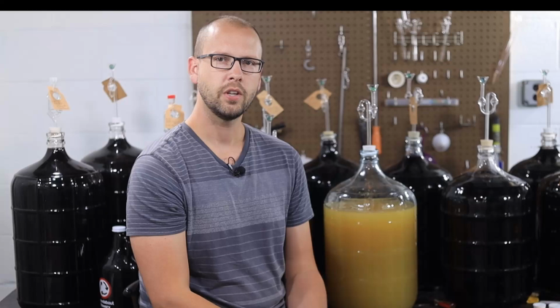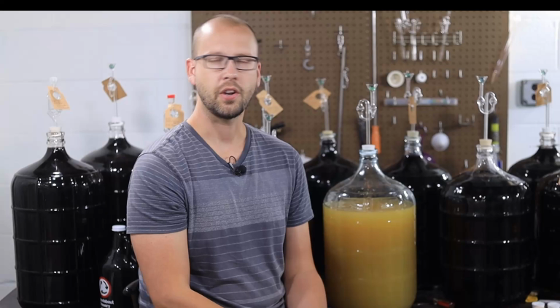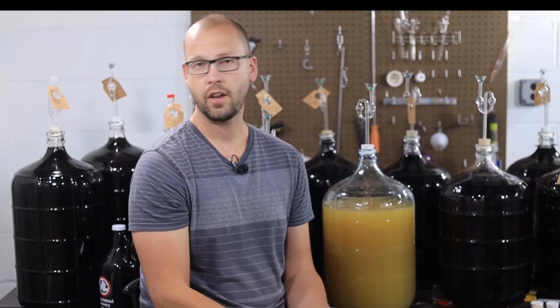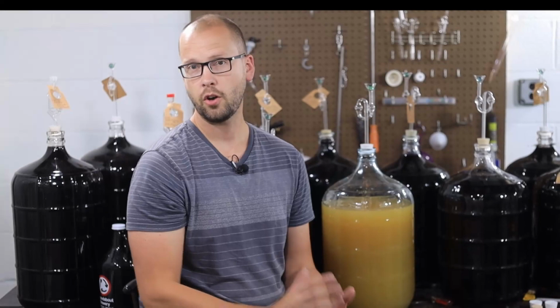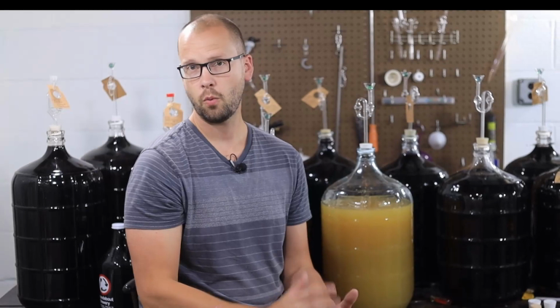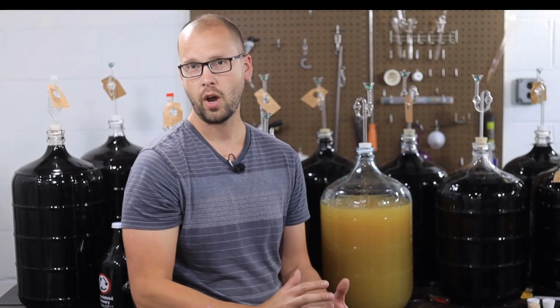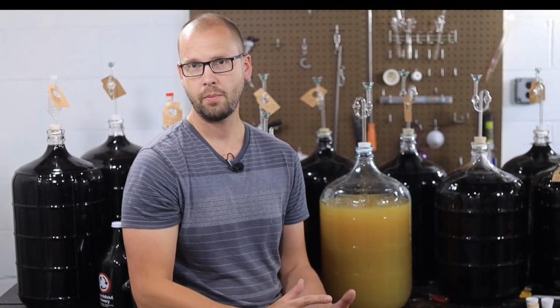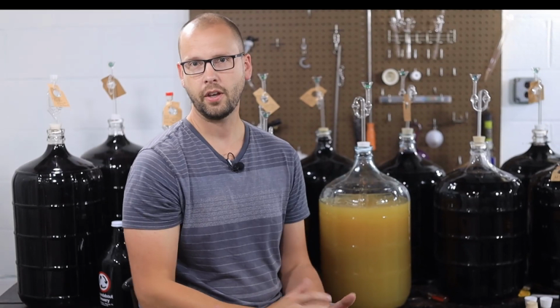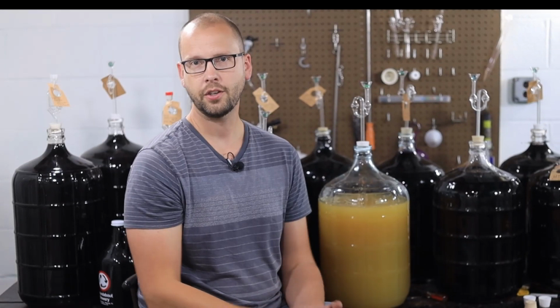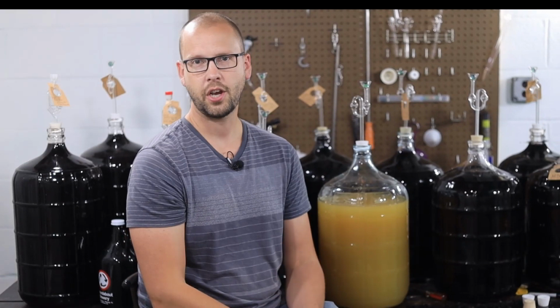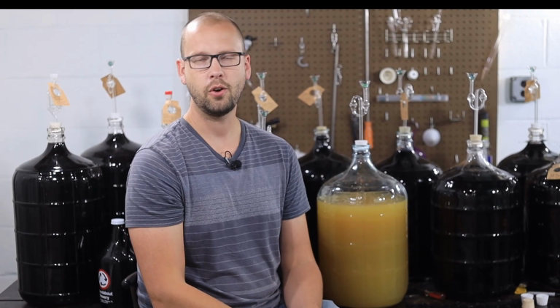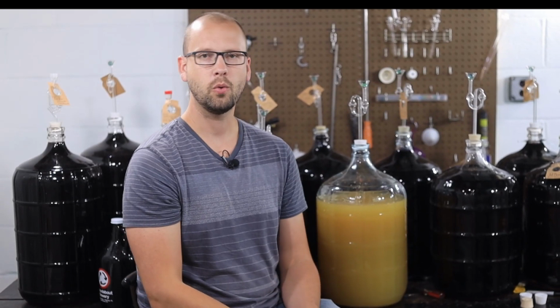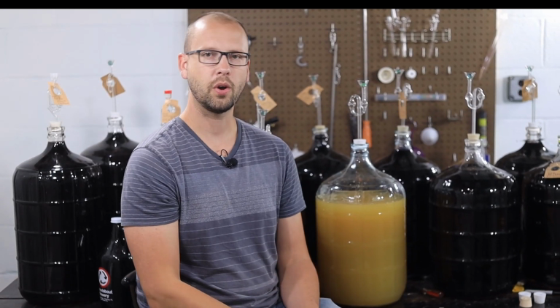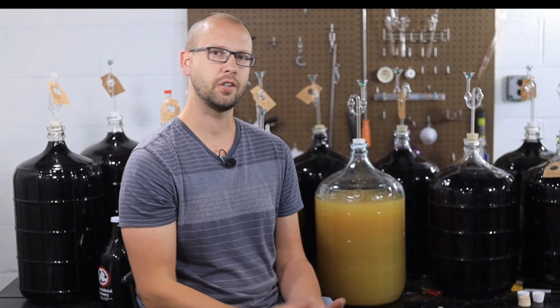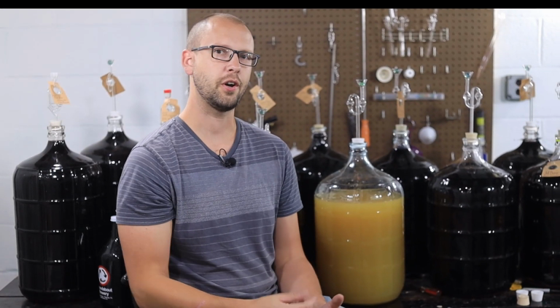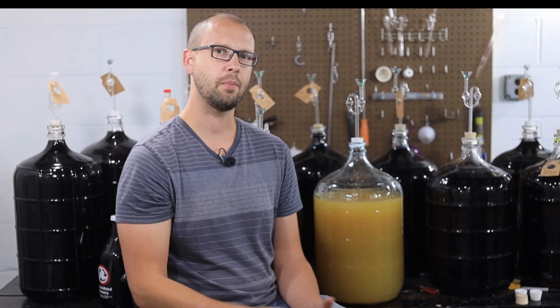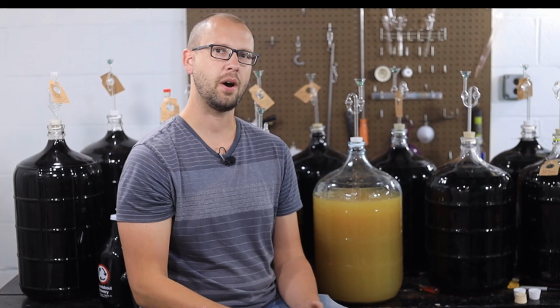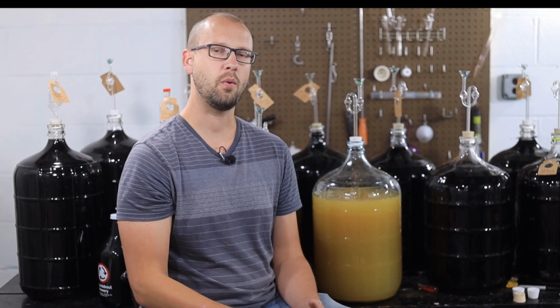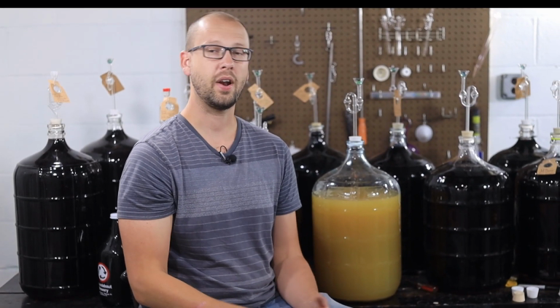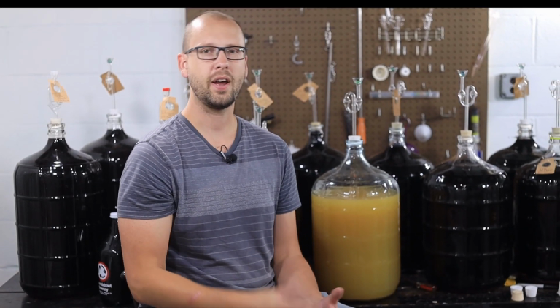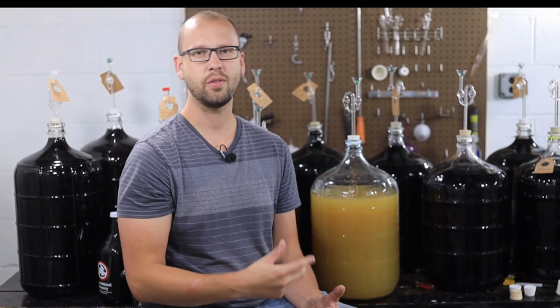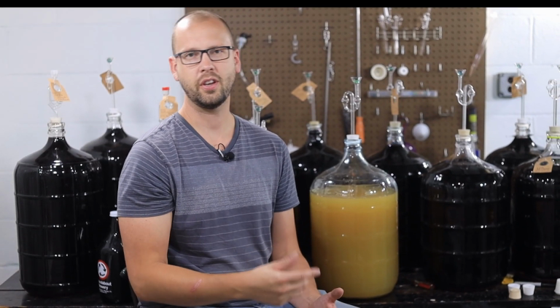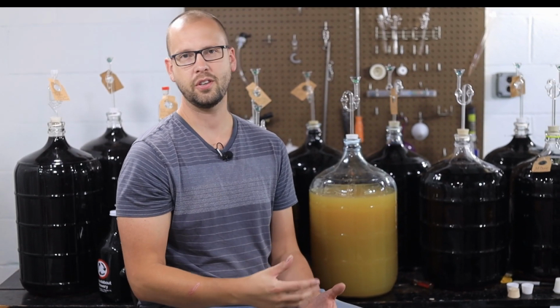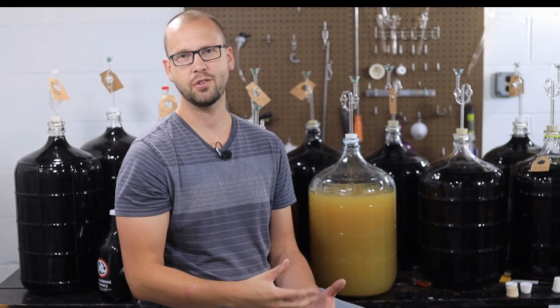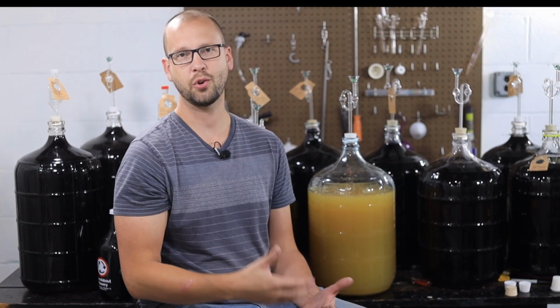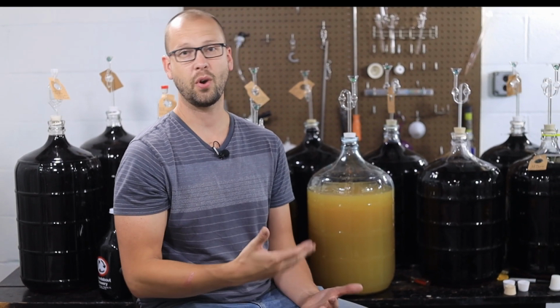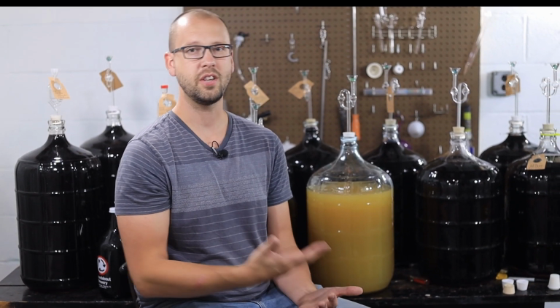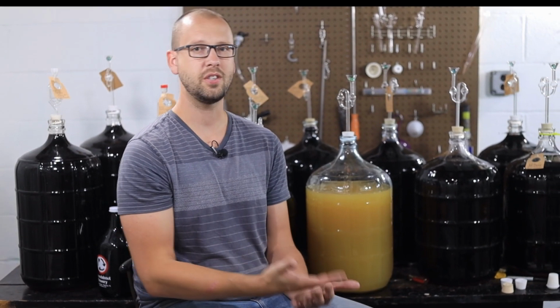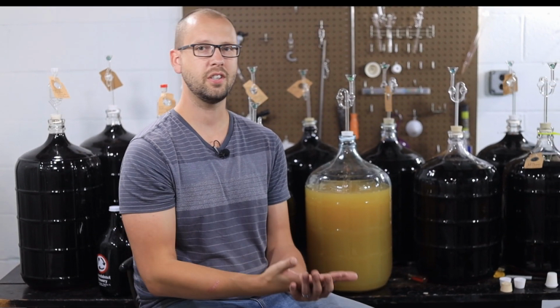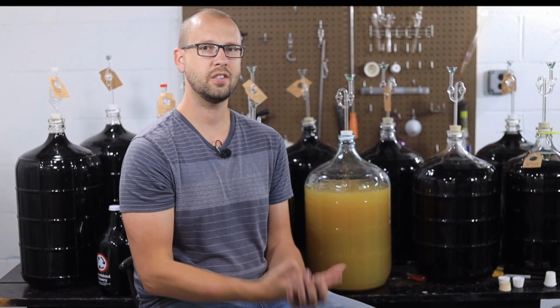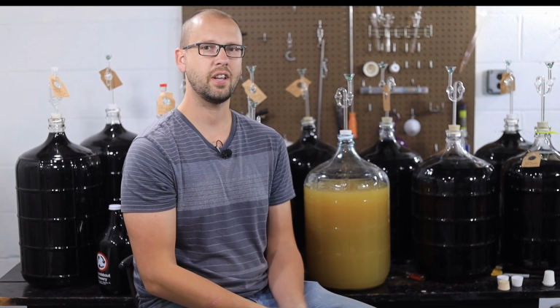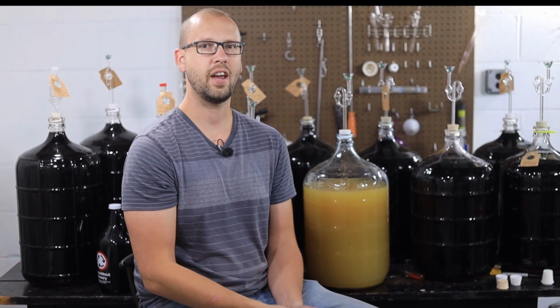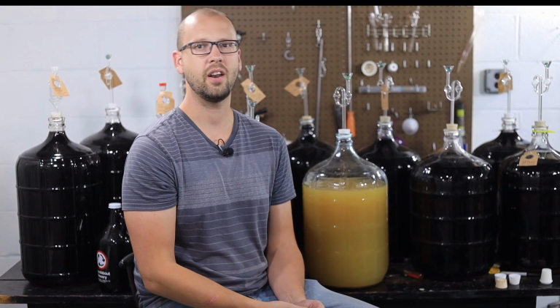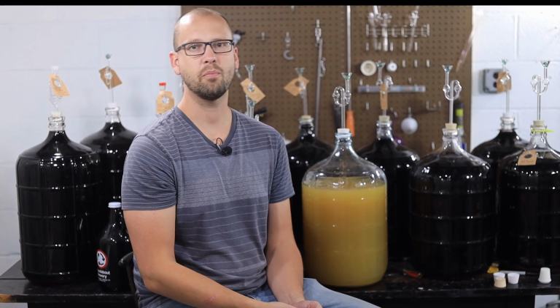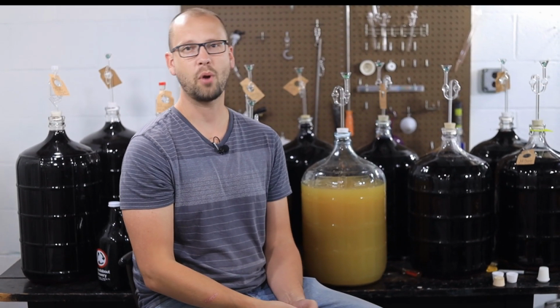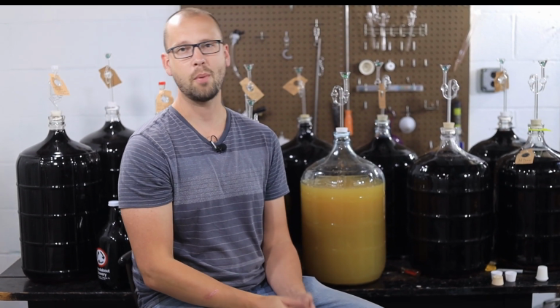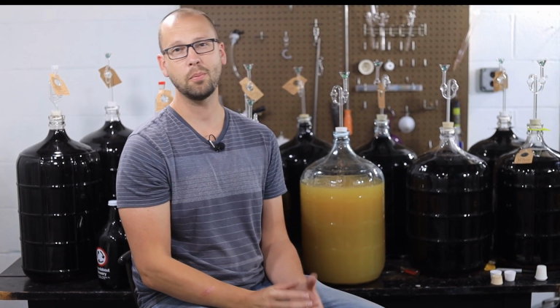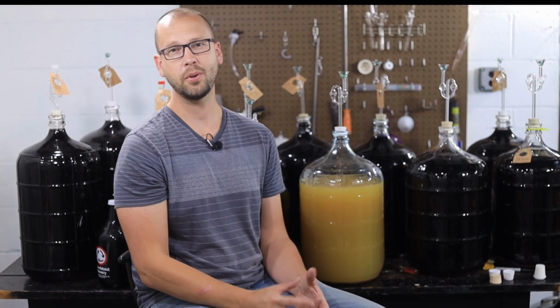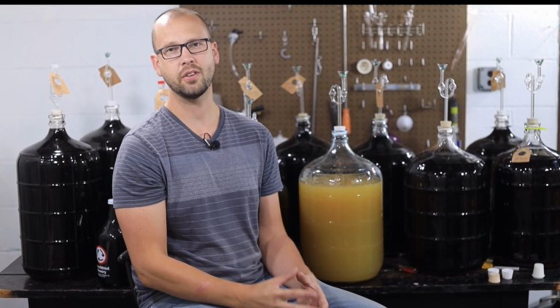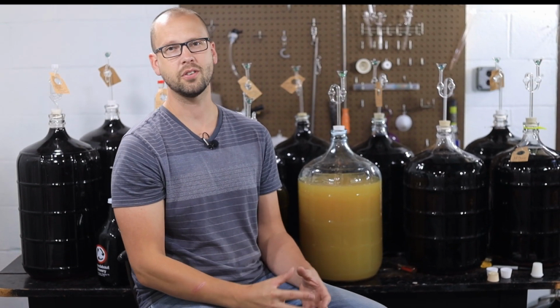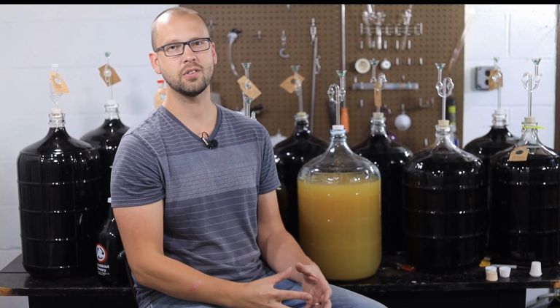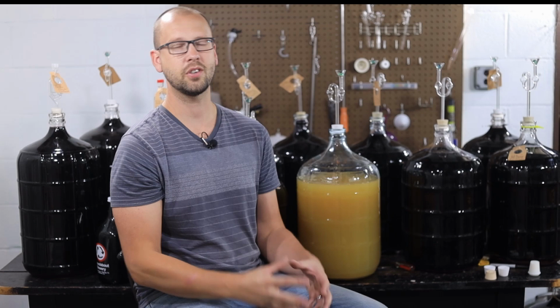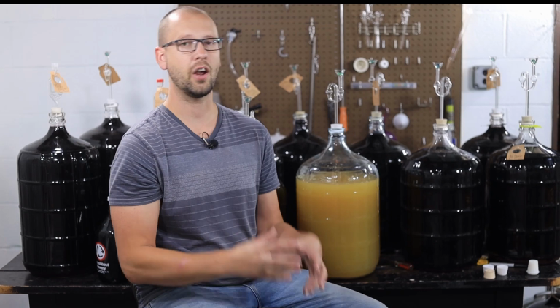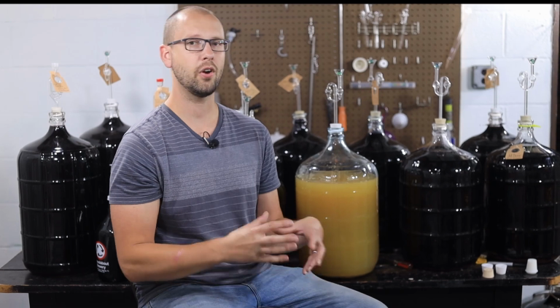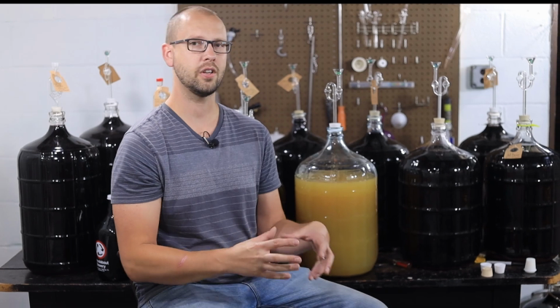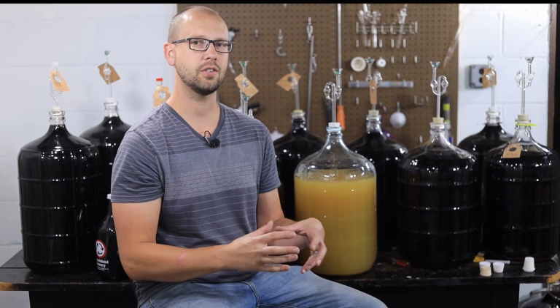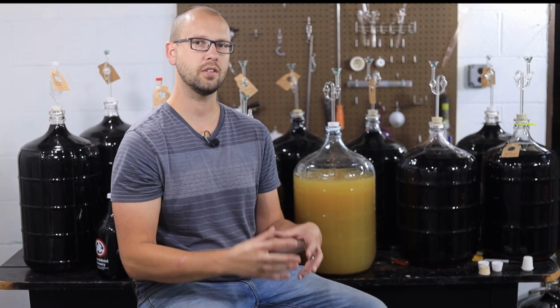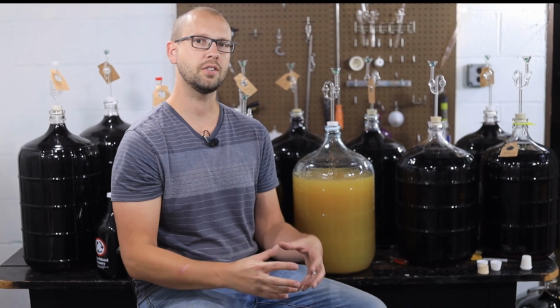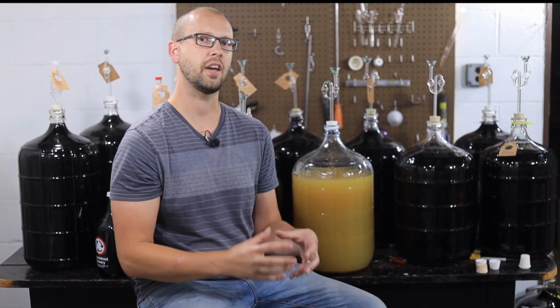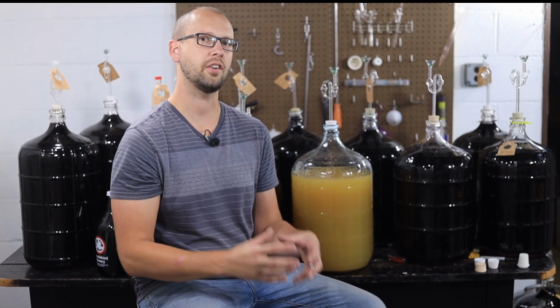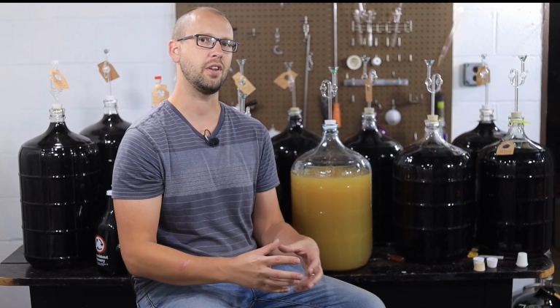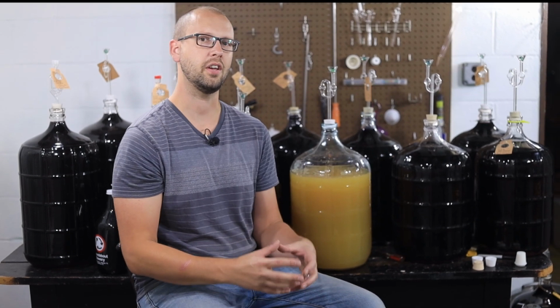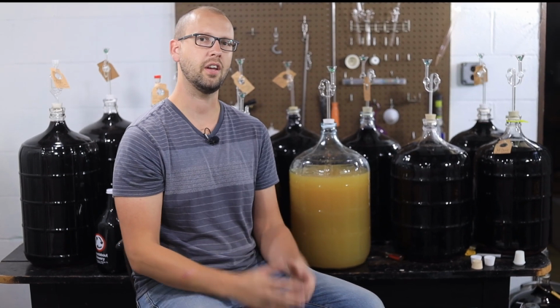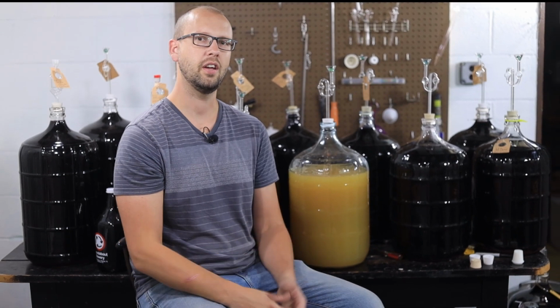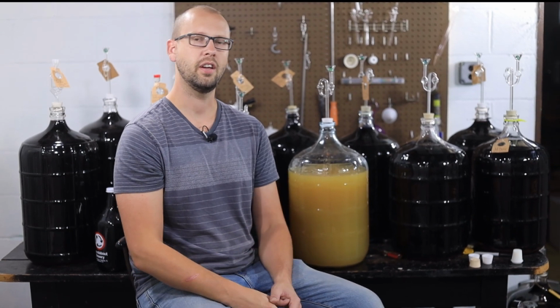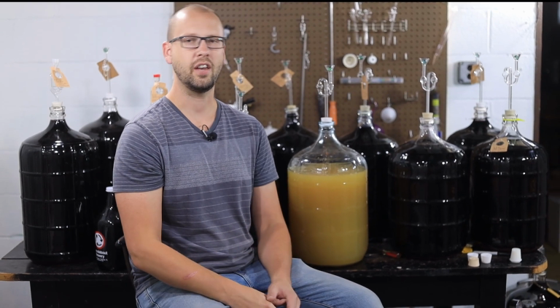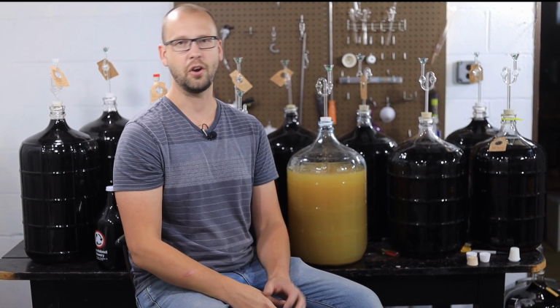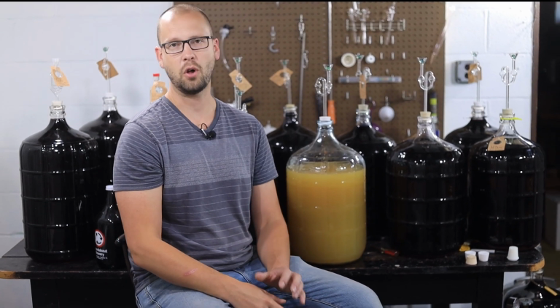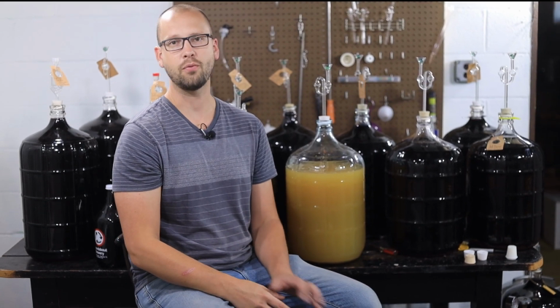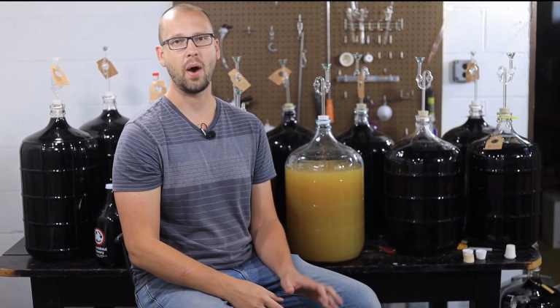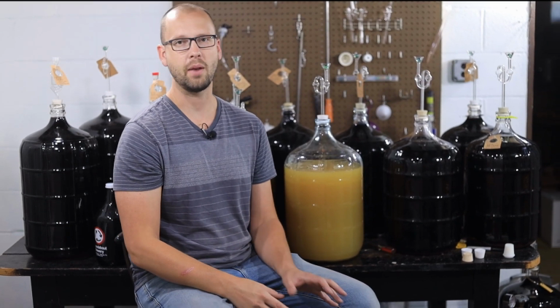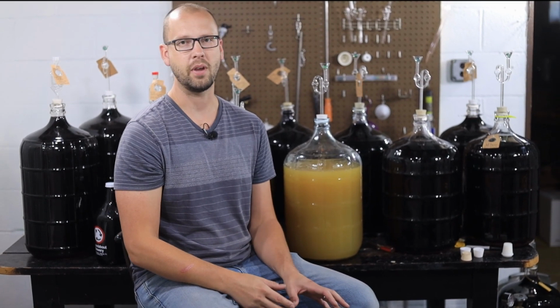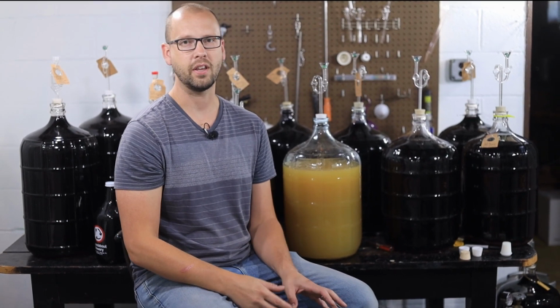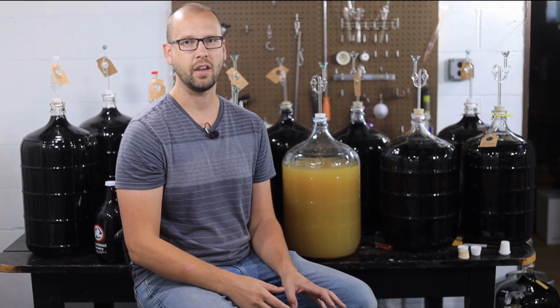Today on the home winemaking channel we're going to talk about what I think is the craziest and probably the scariest technique in all of winemaking.